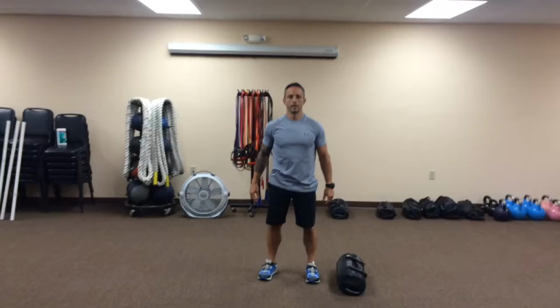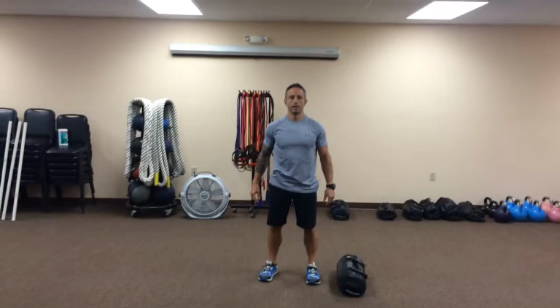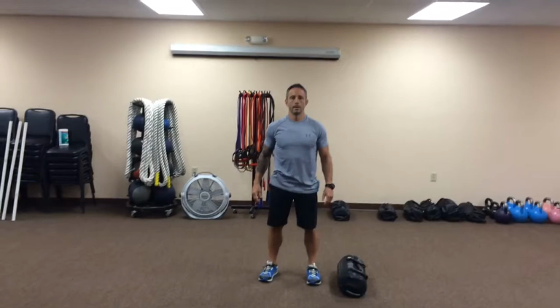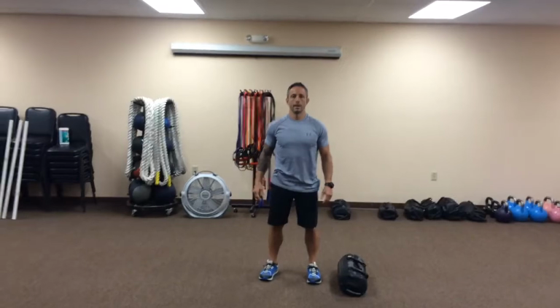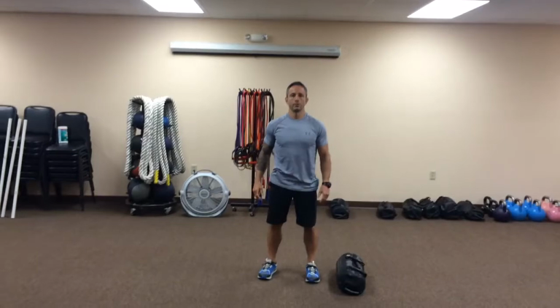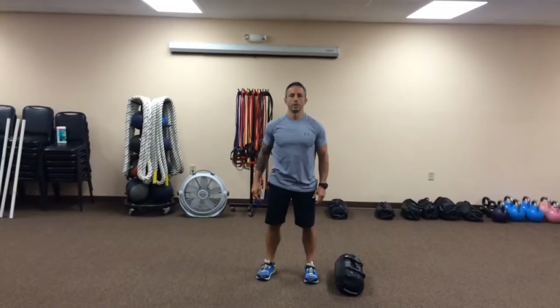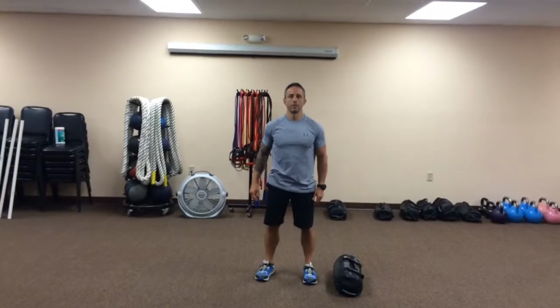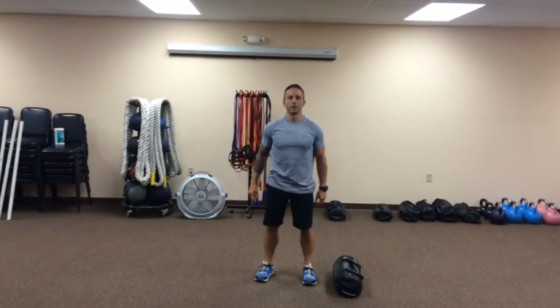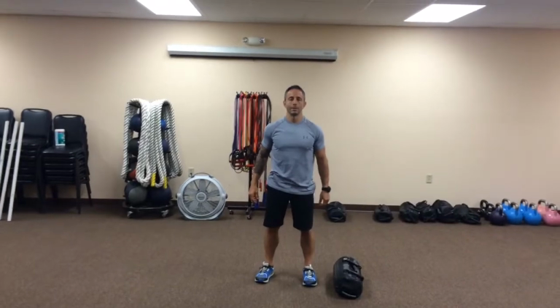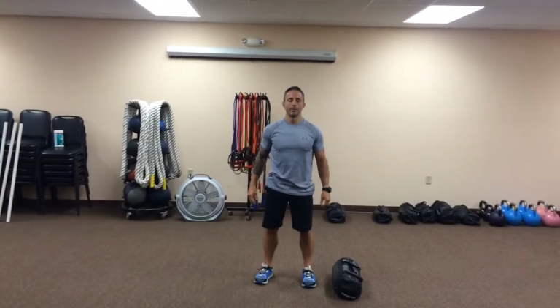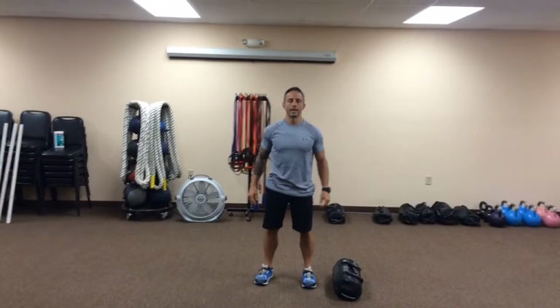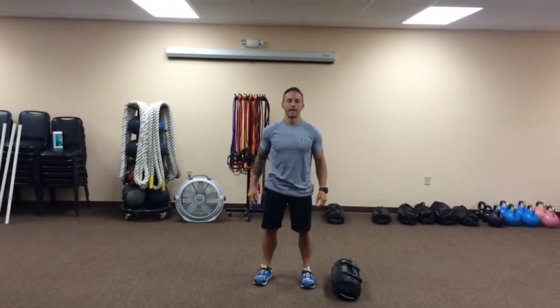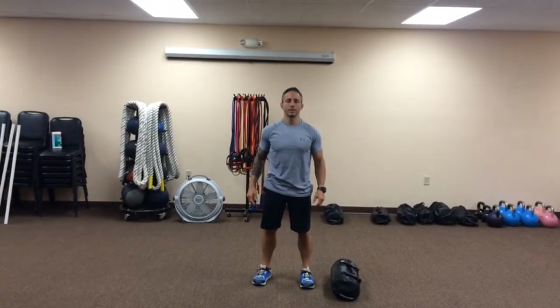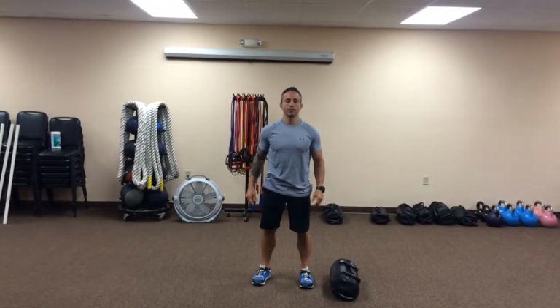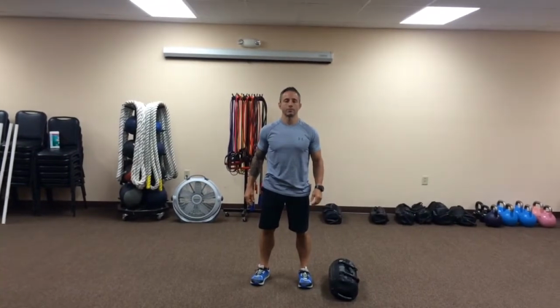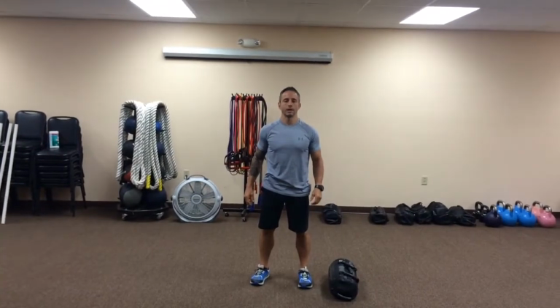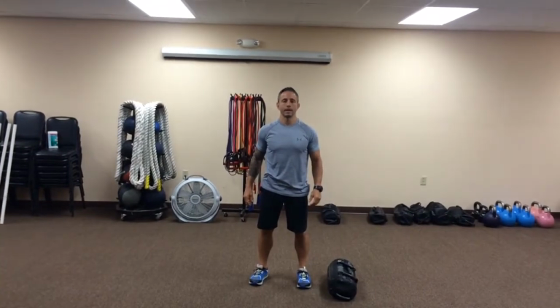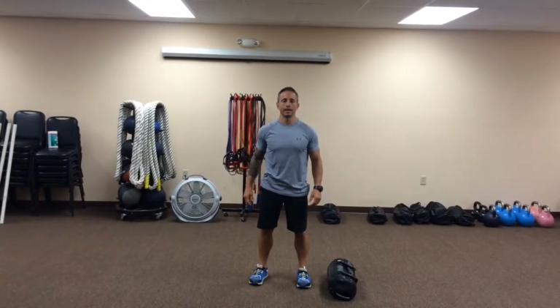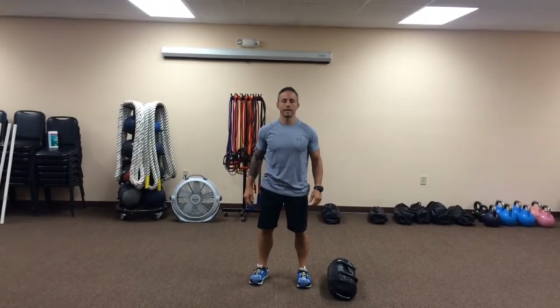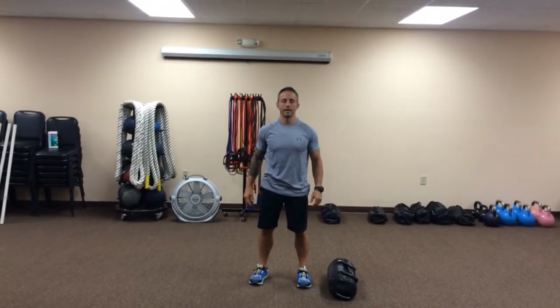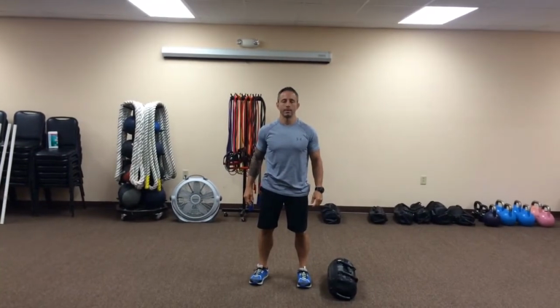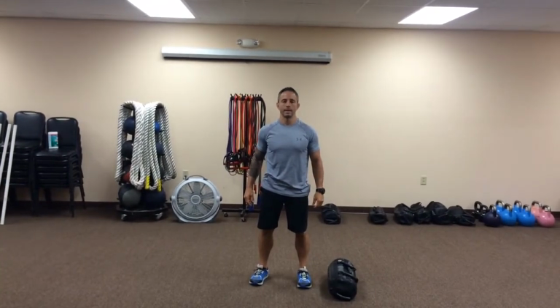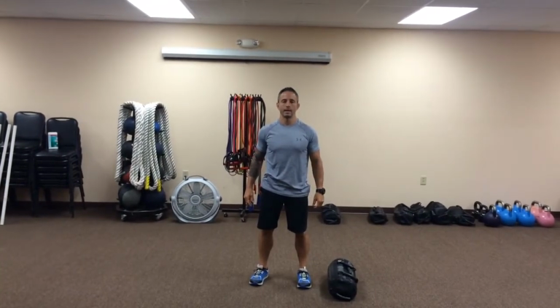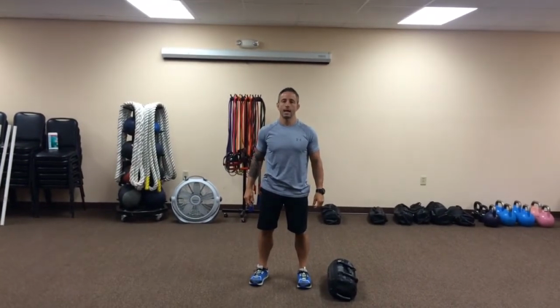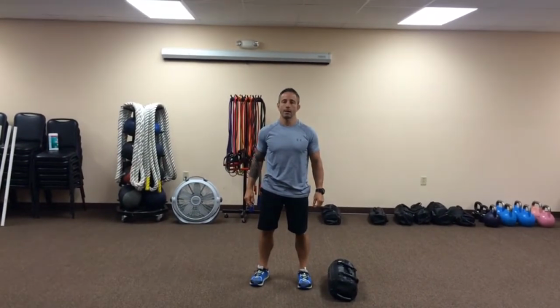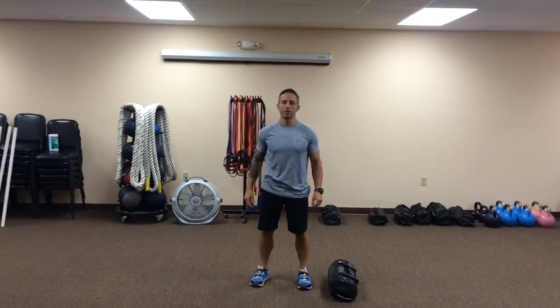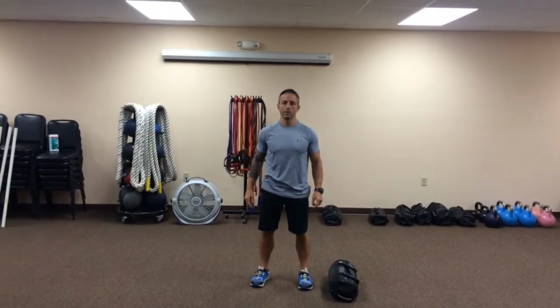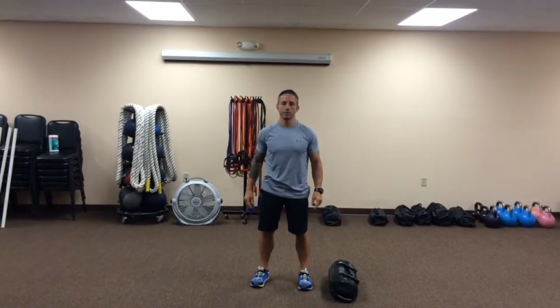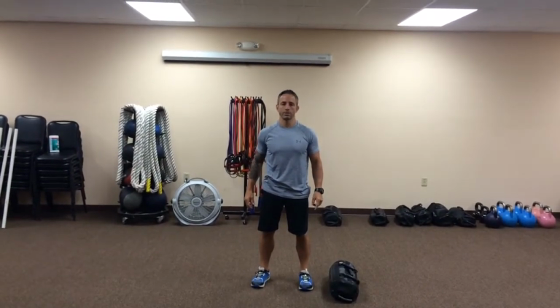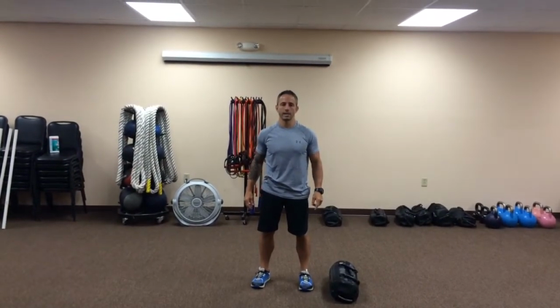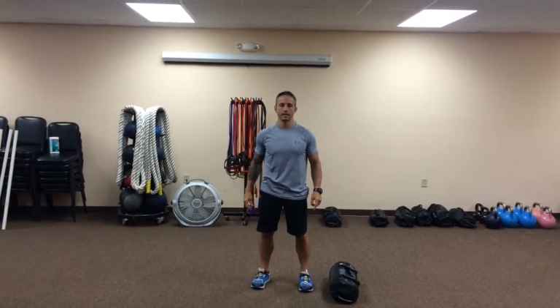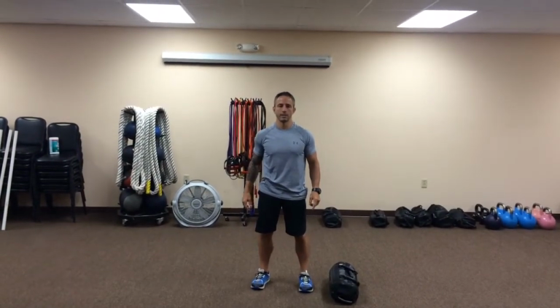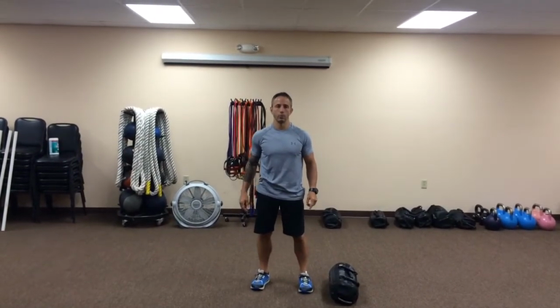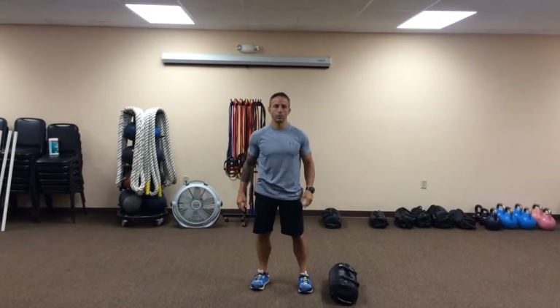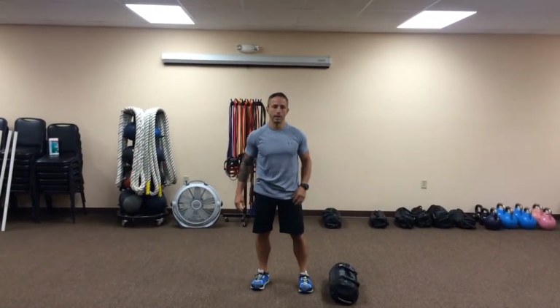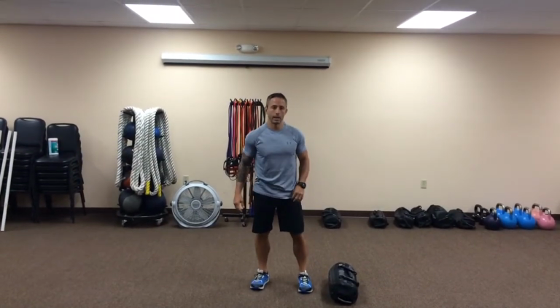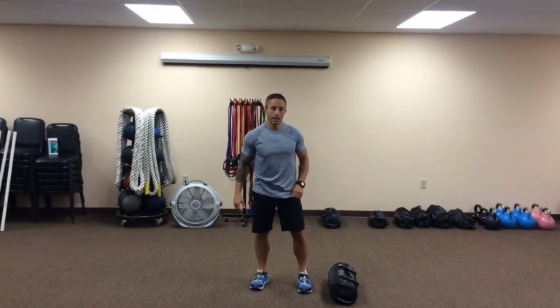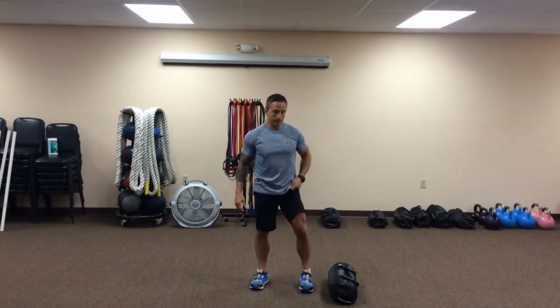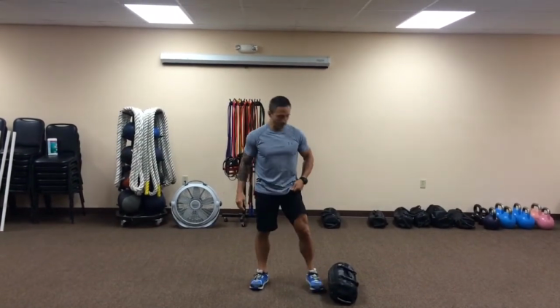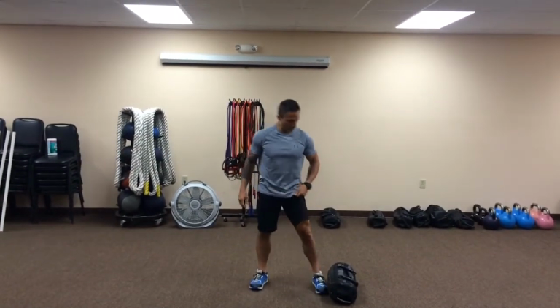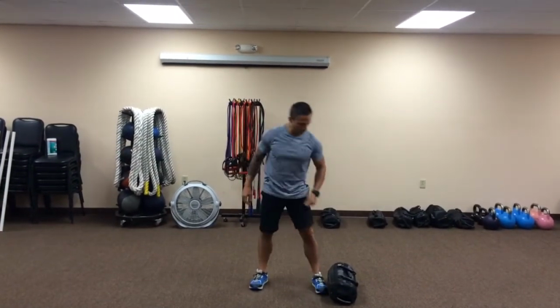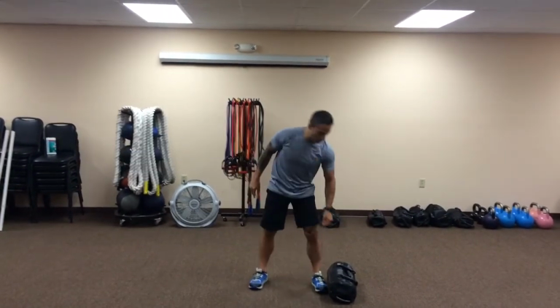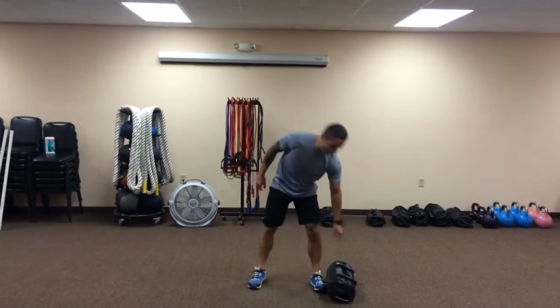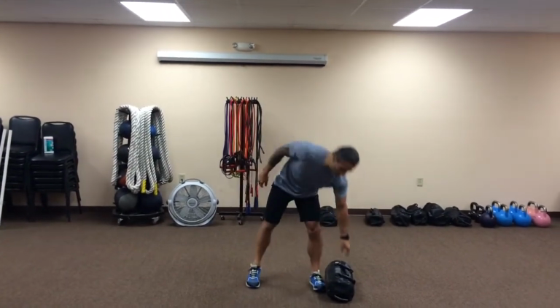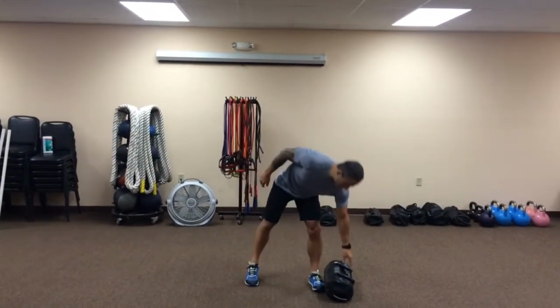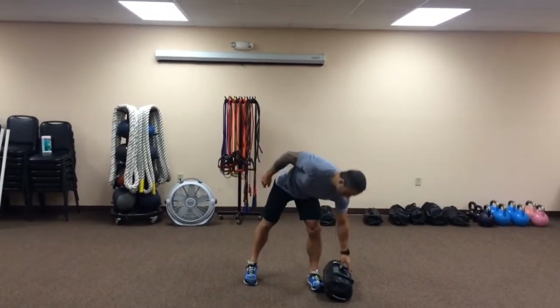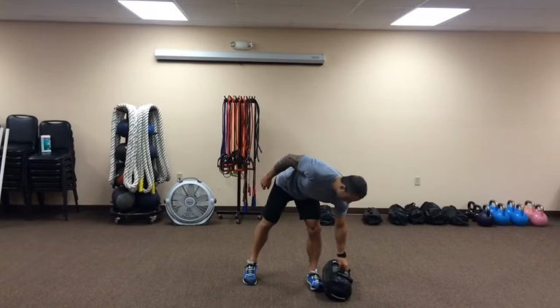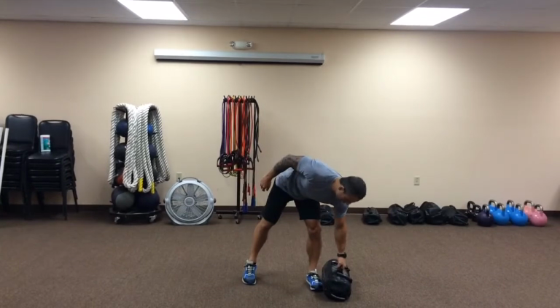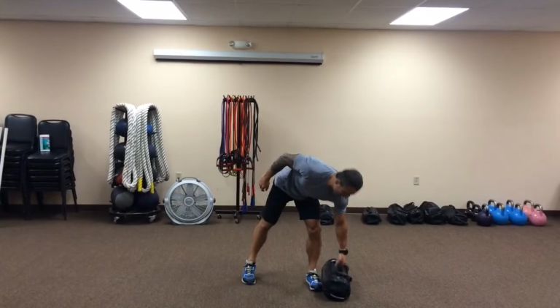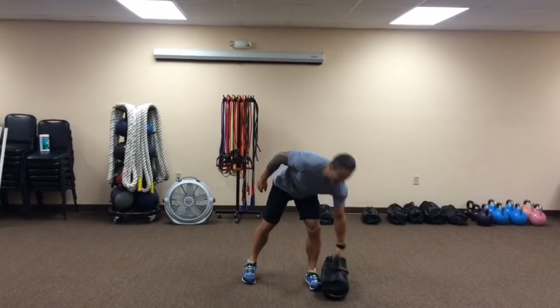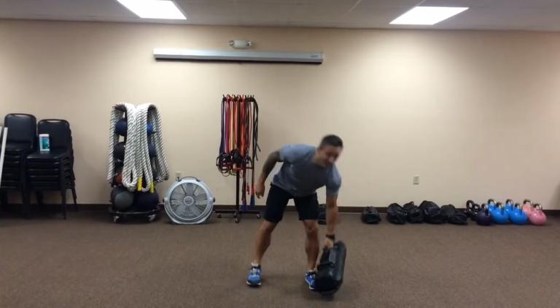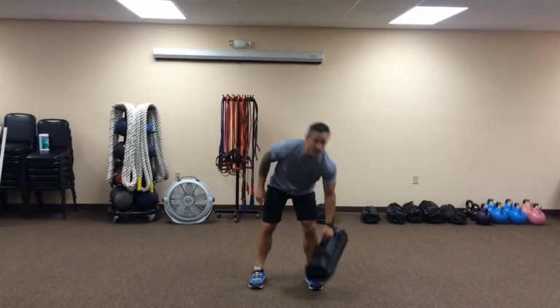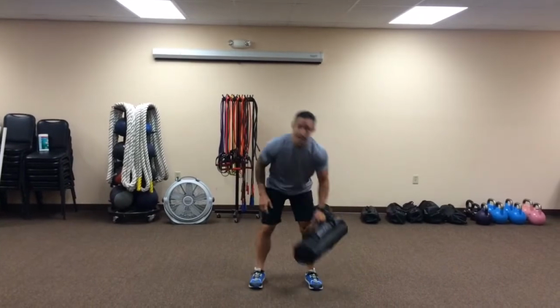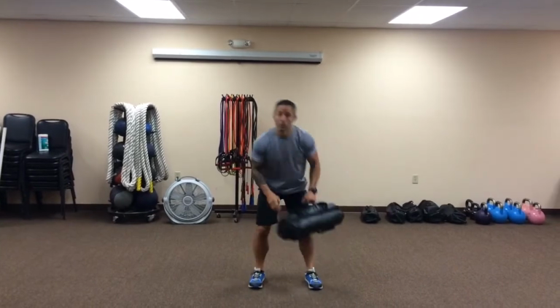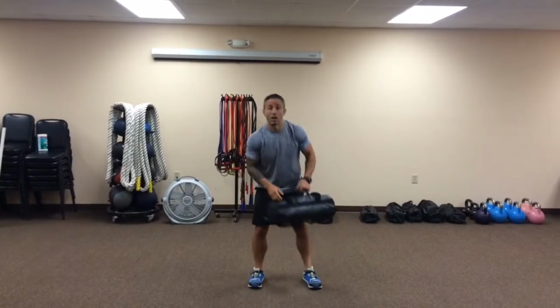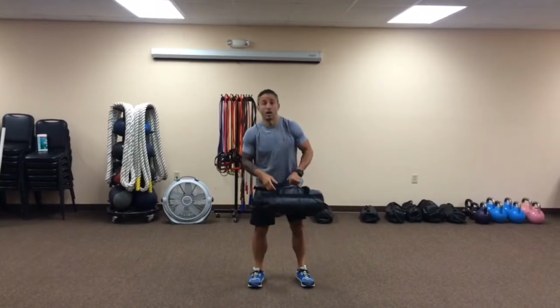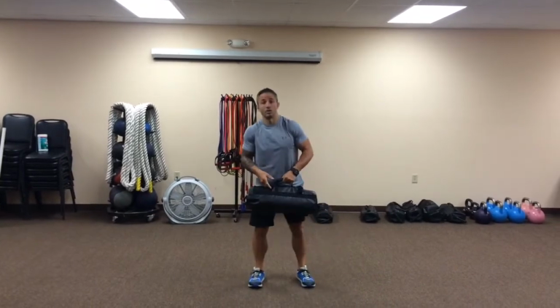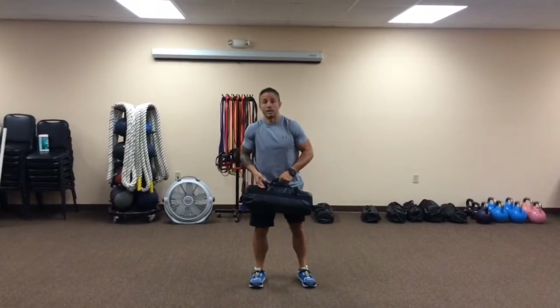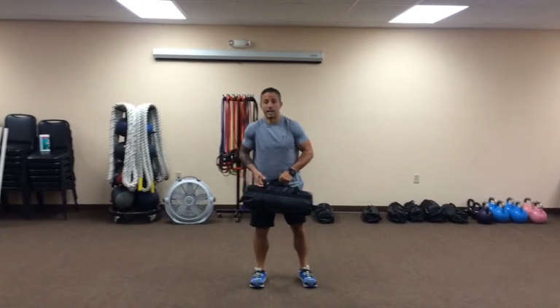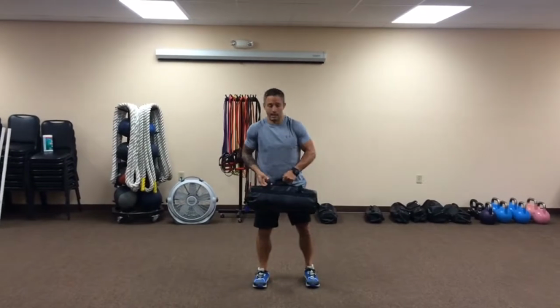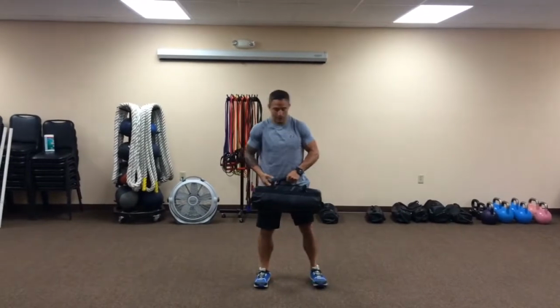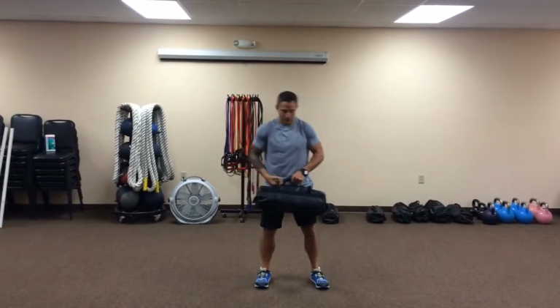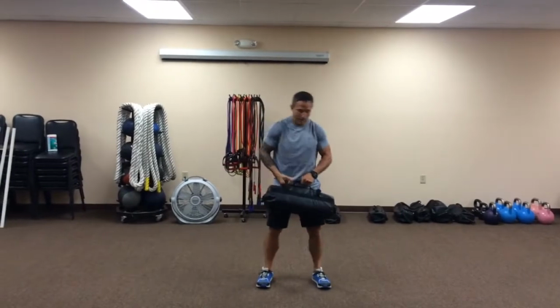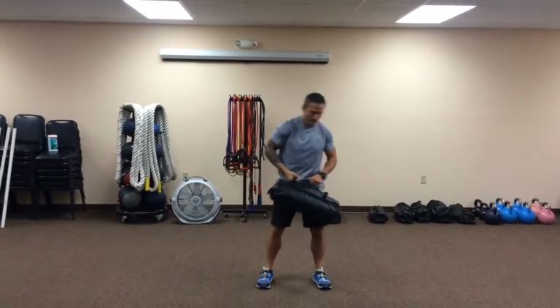Hey, it's Ryan Miller coming back at you from traininglikeanathlete.com with your exercise of the week. Today we're gonna do a sandbag lateral lunge and chop.